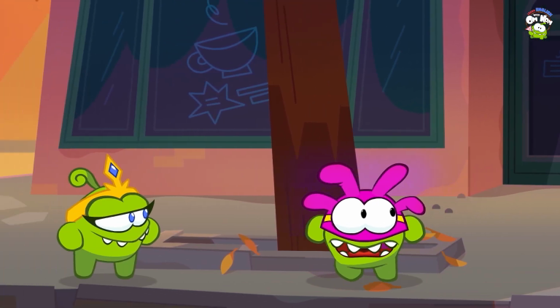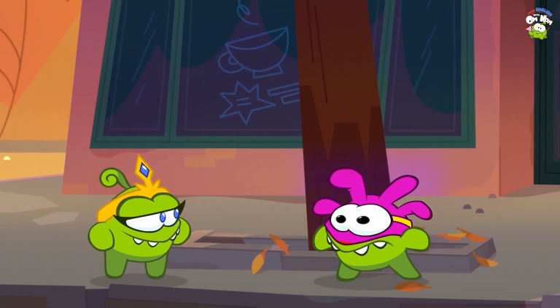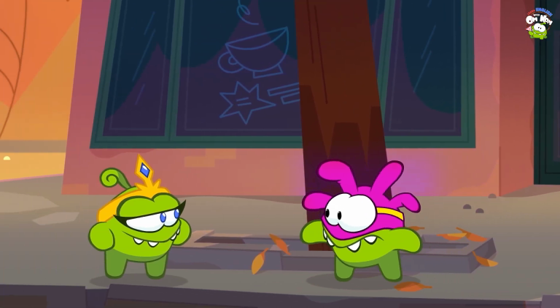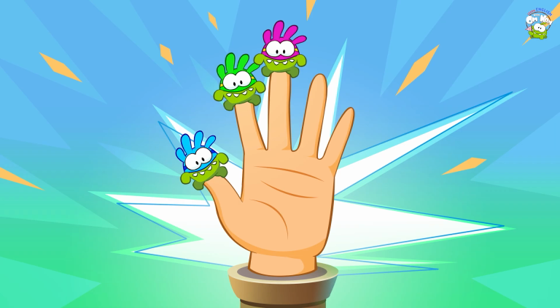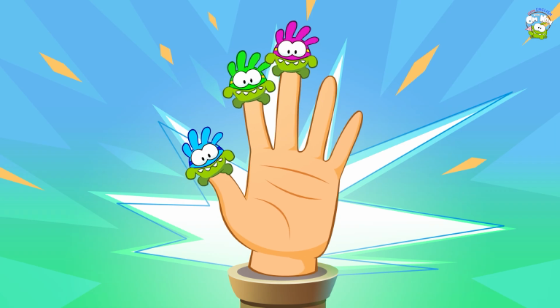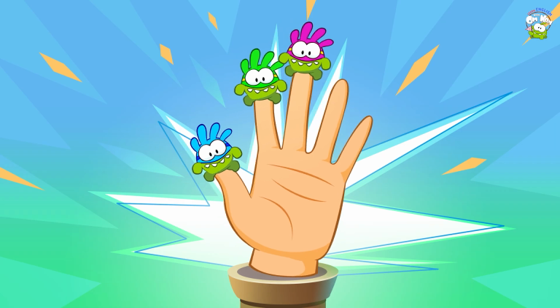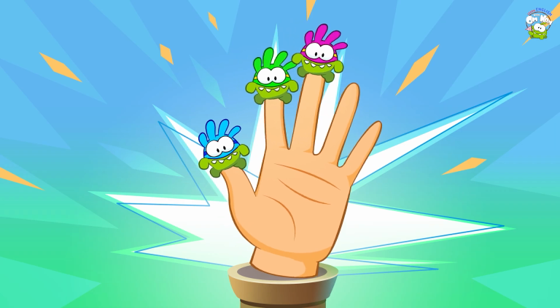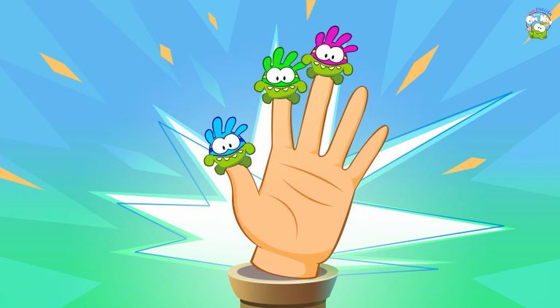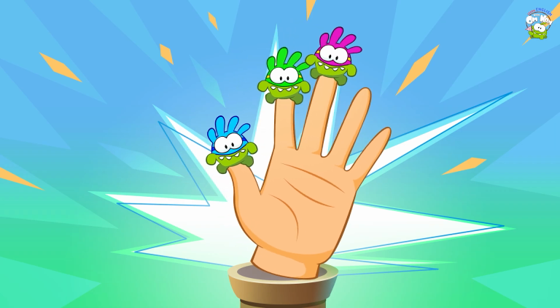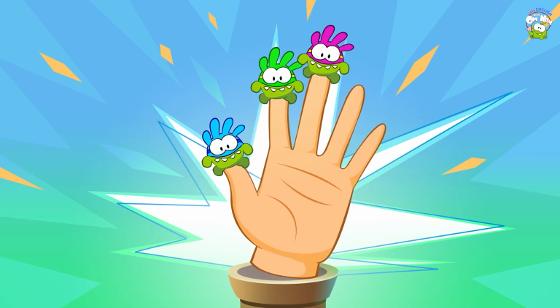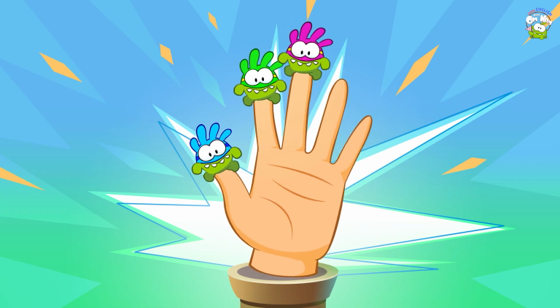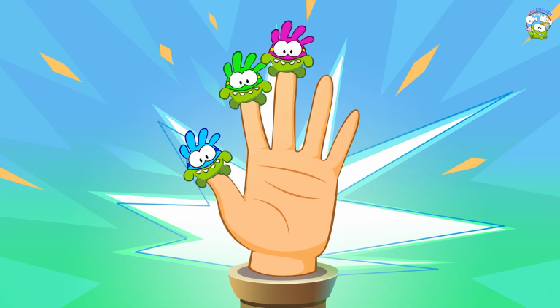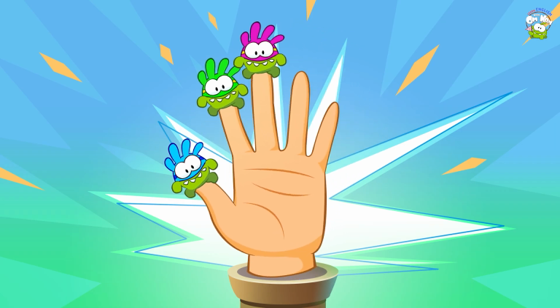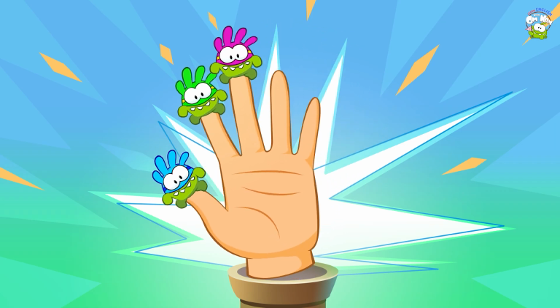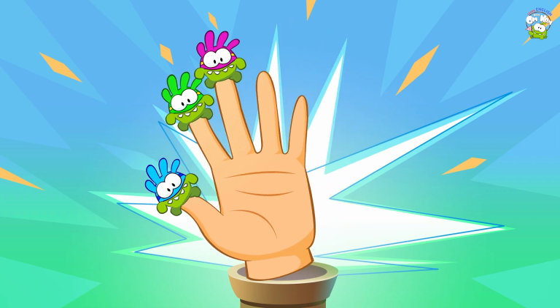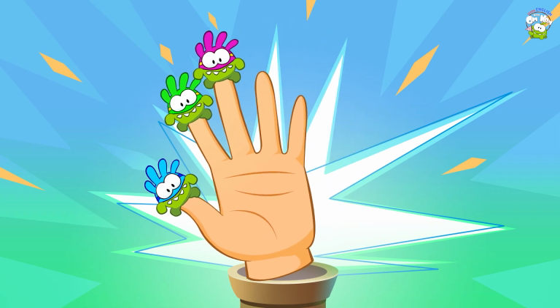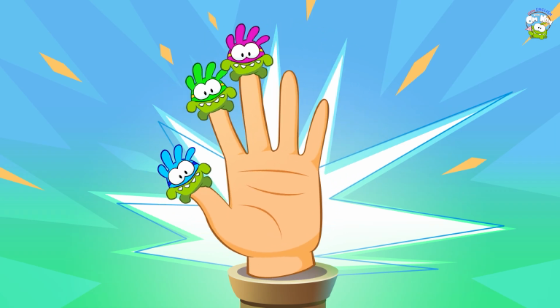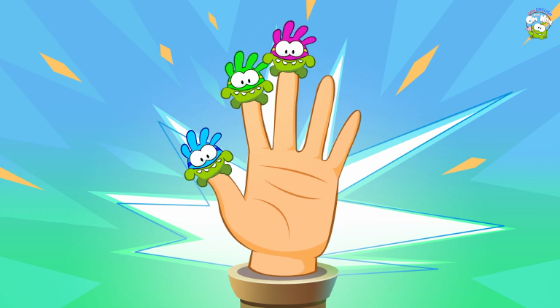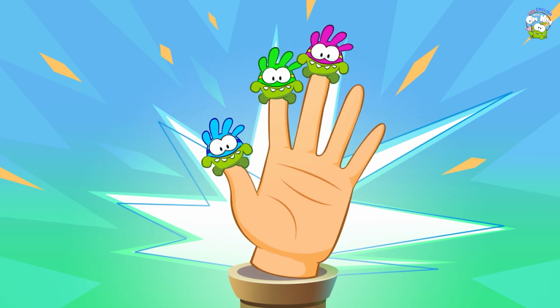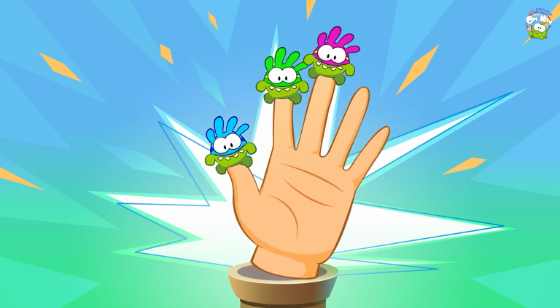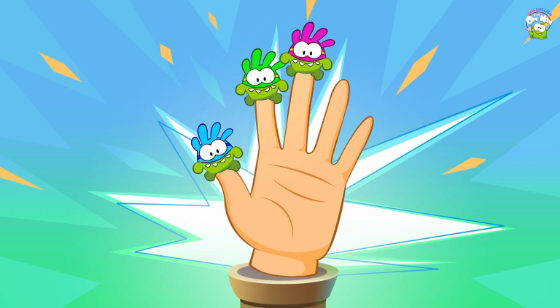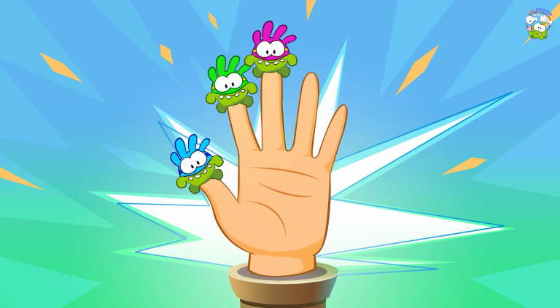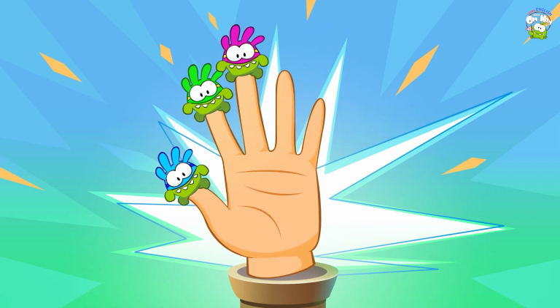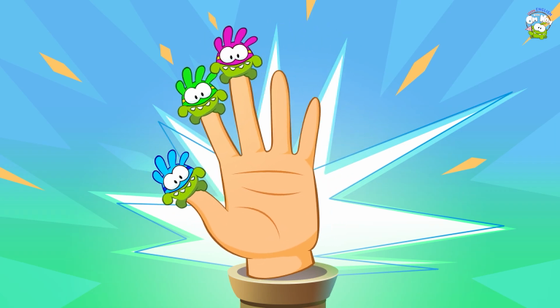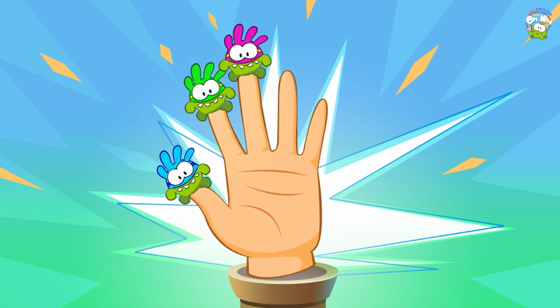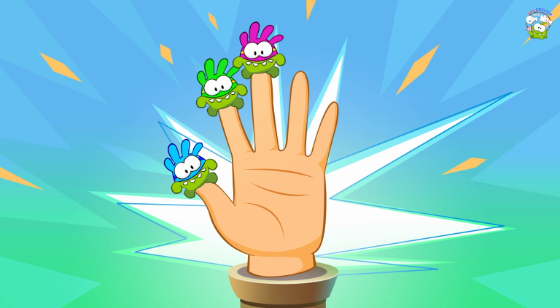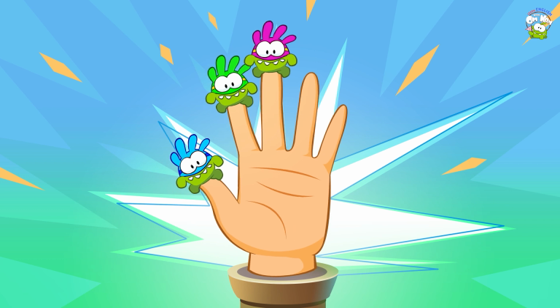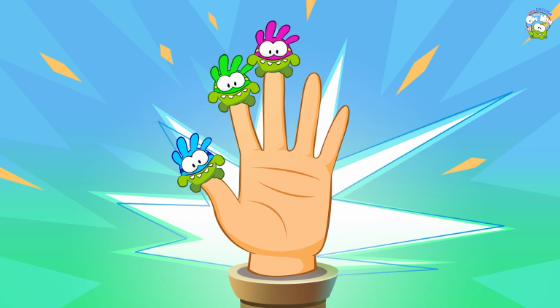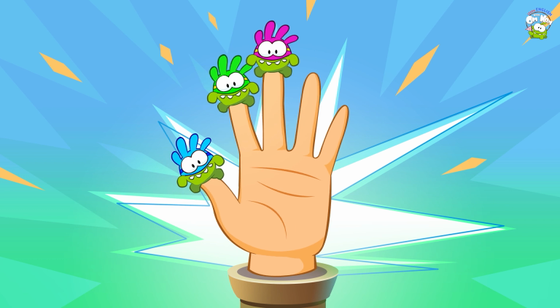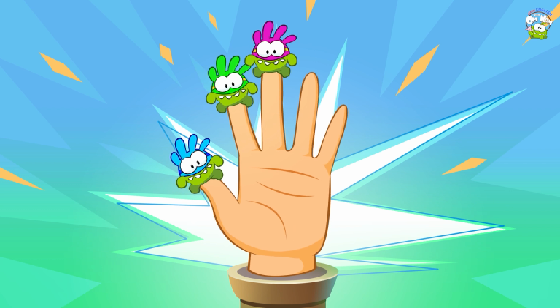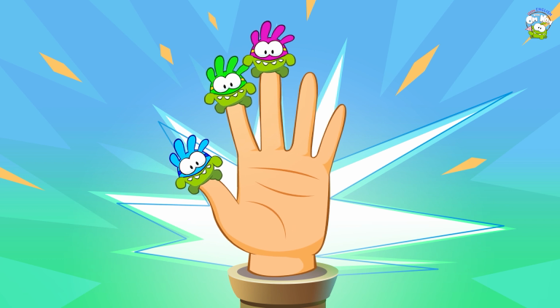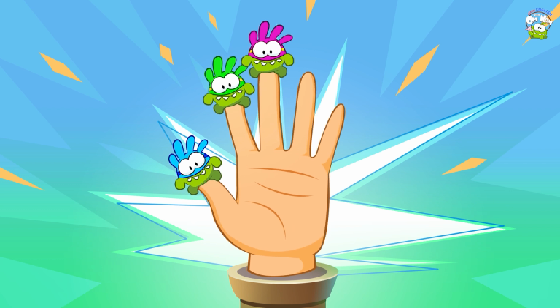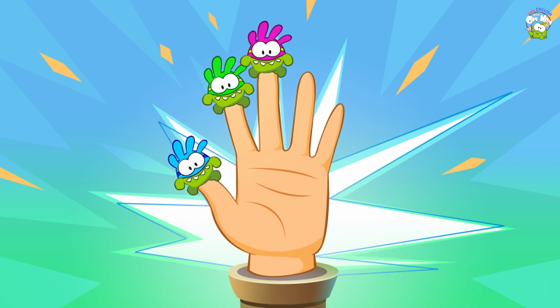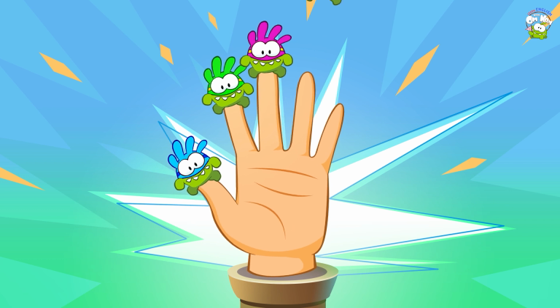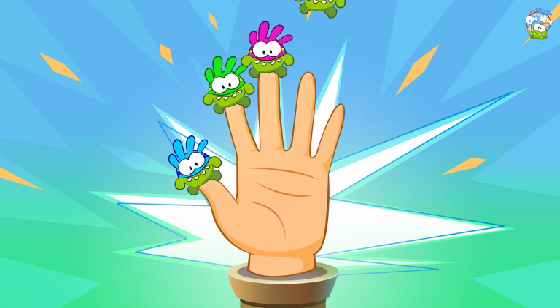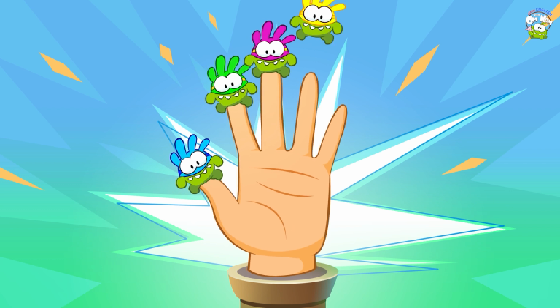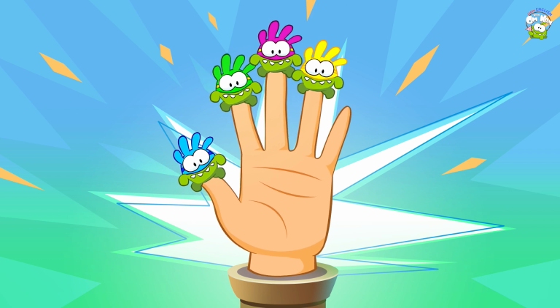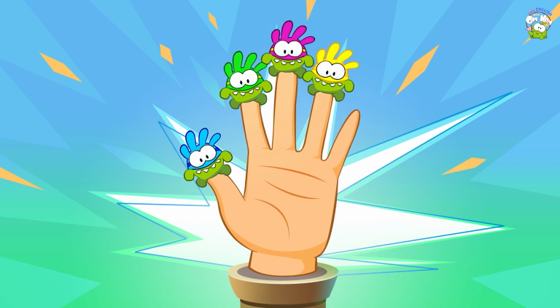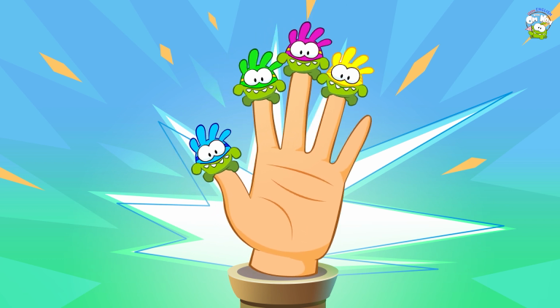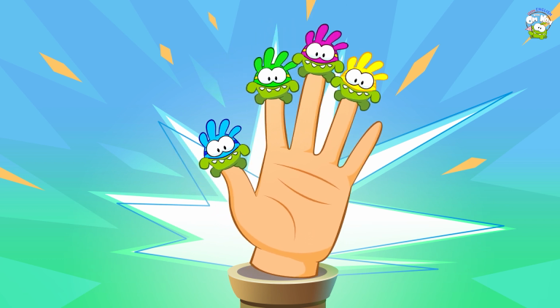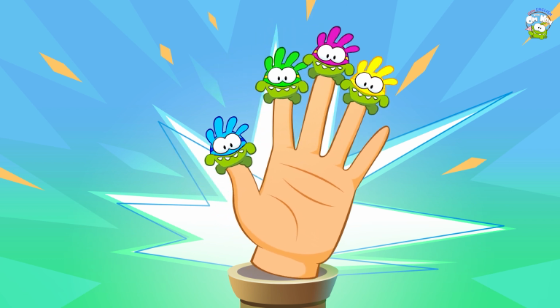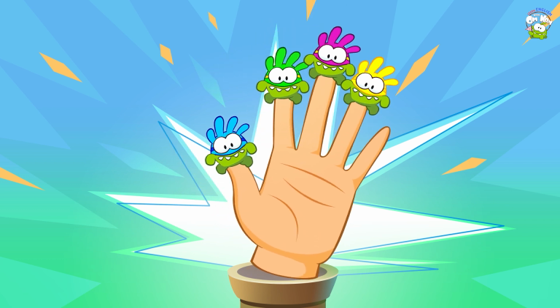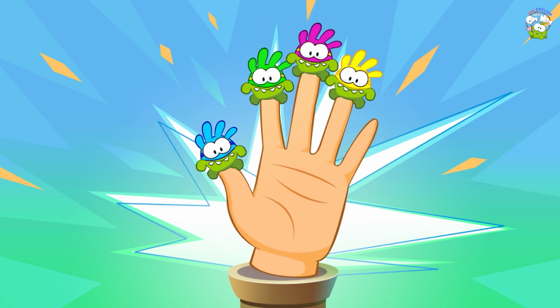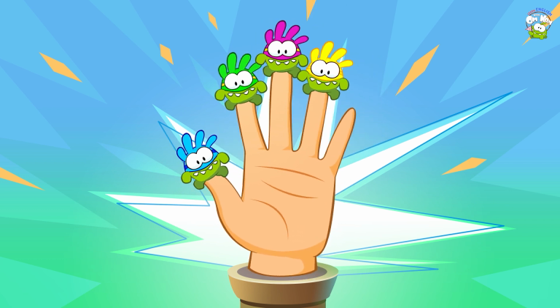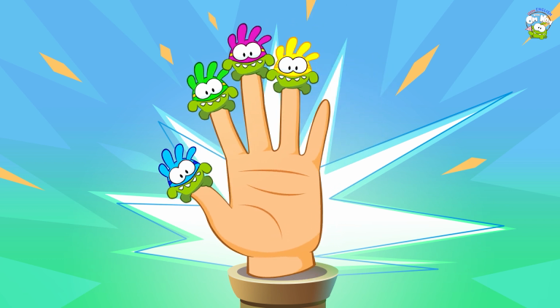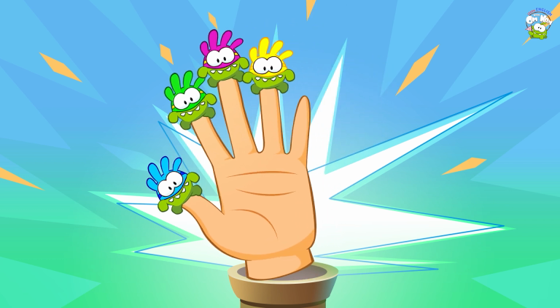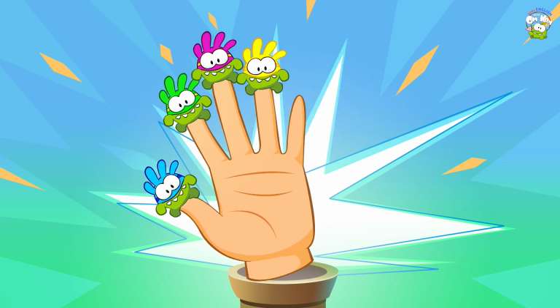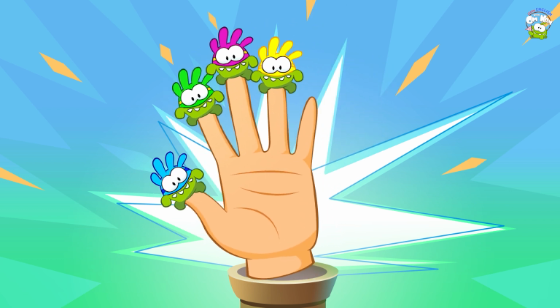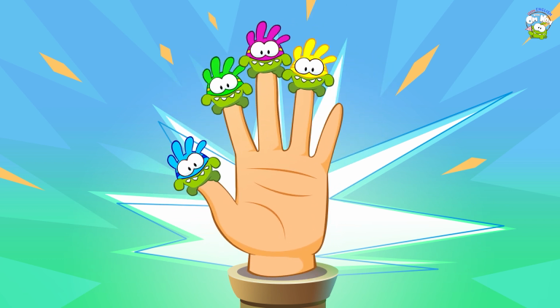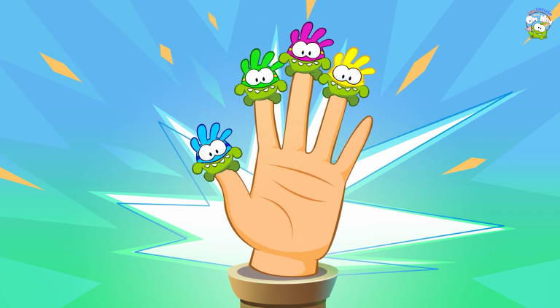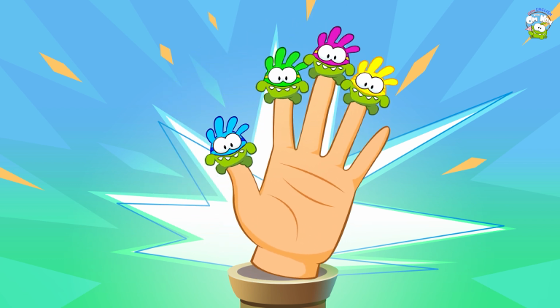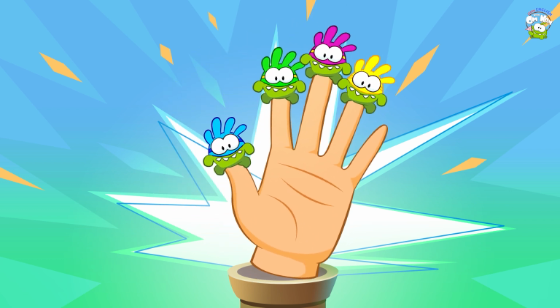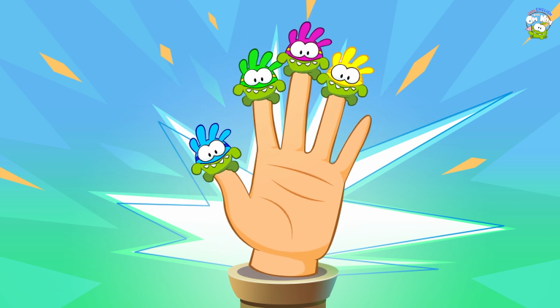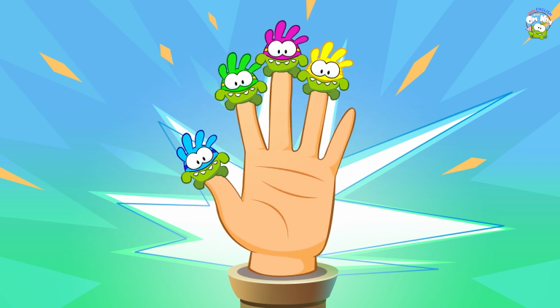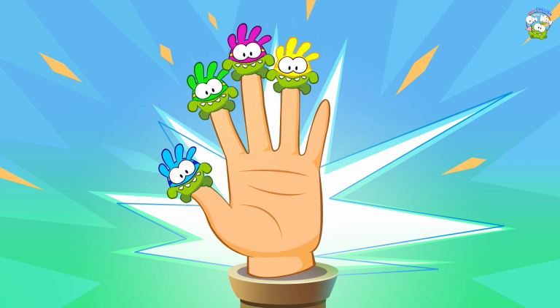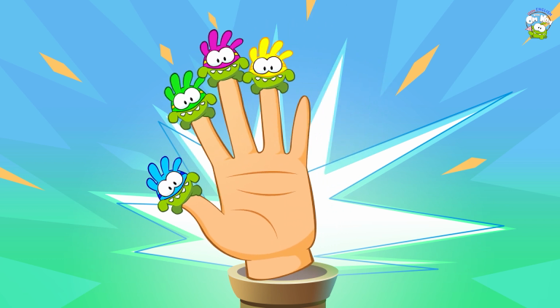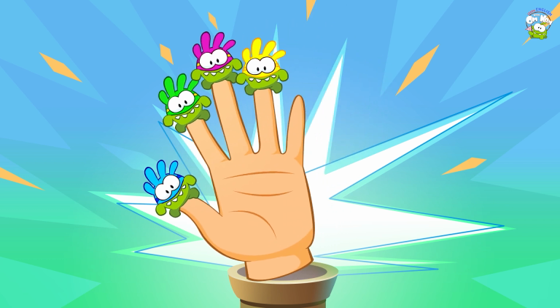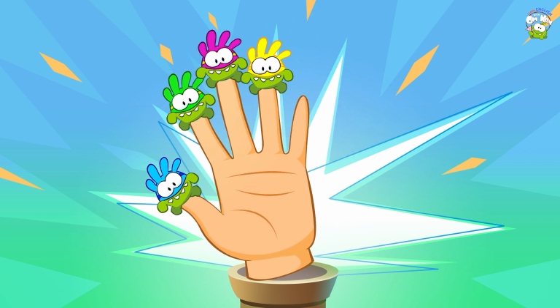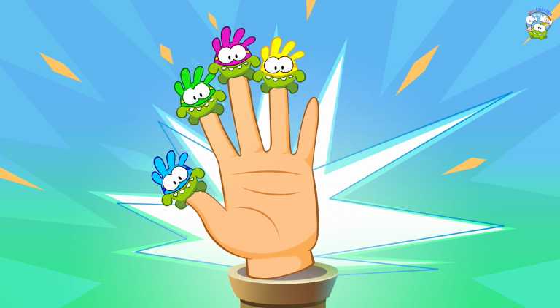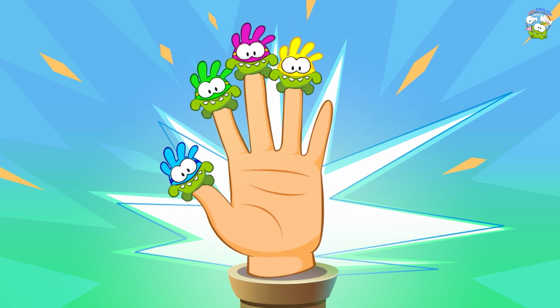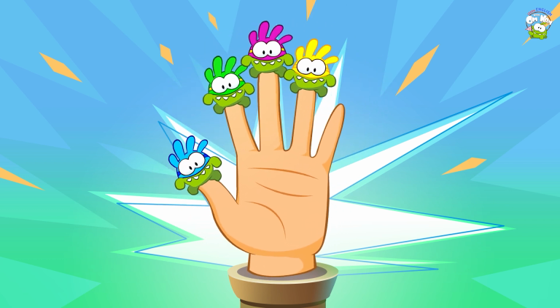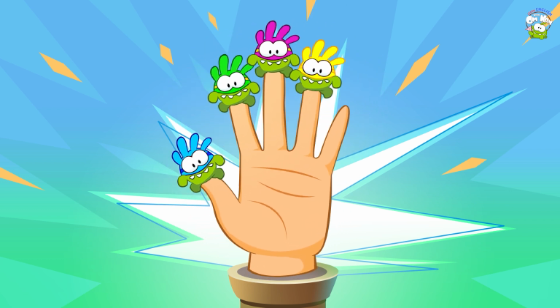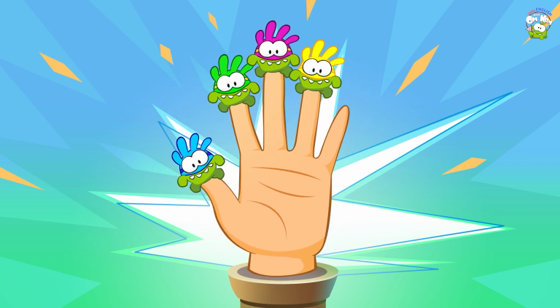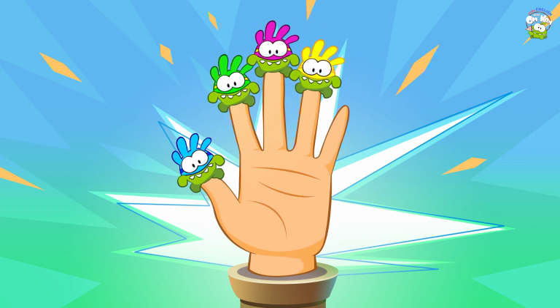Yellow supernum, yellow supernum, where are you? Here I am, here I am, how do you do?